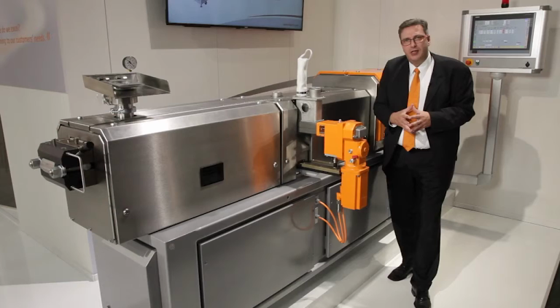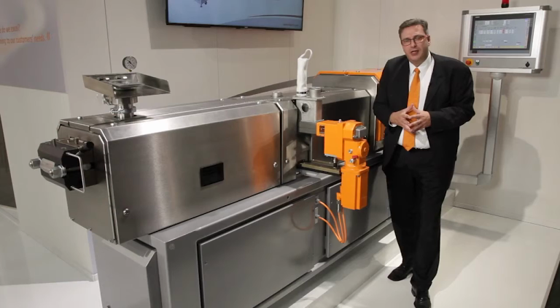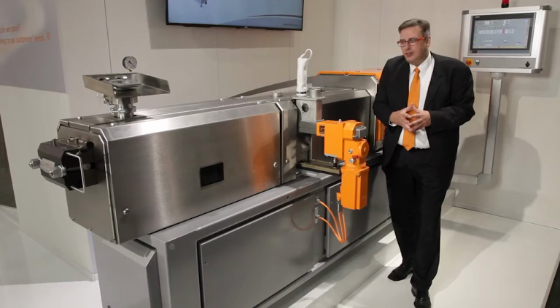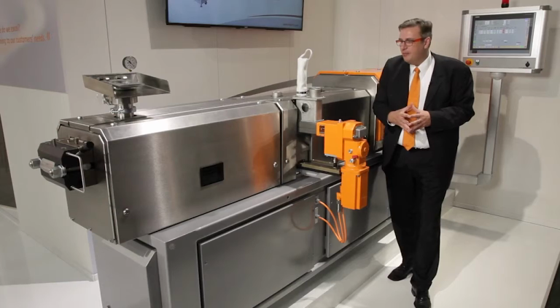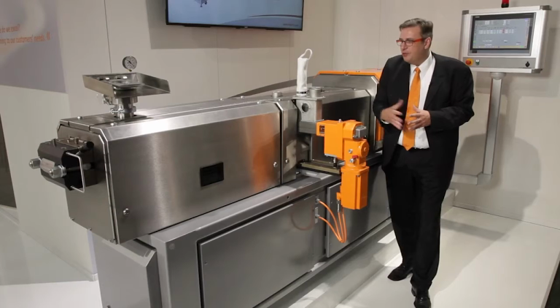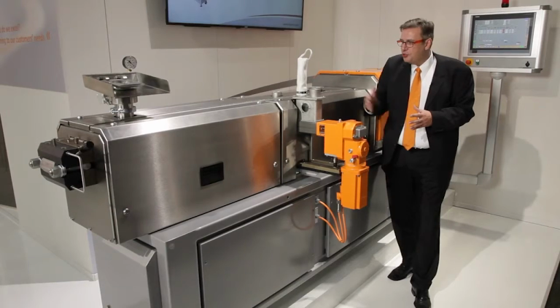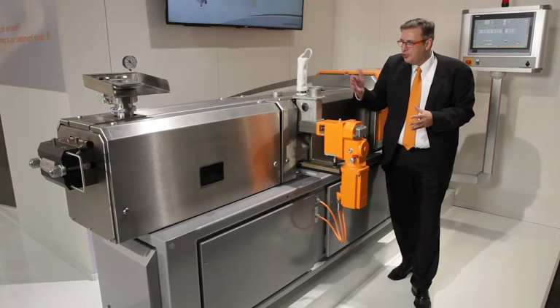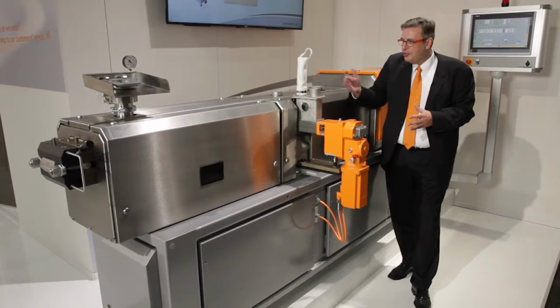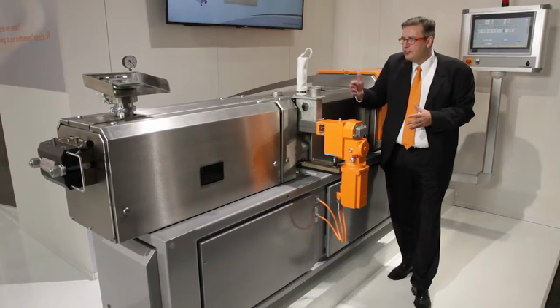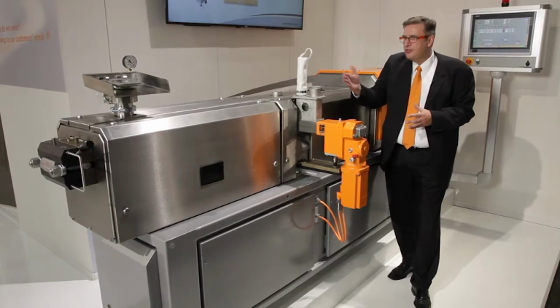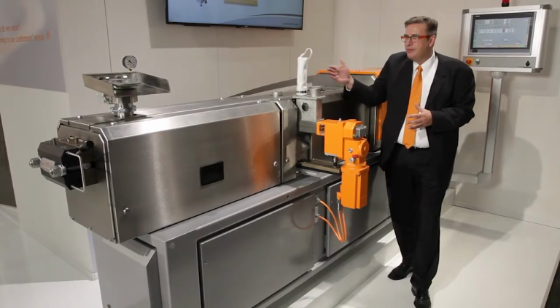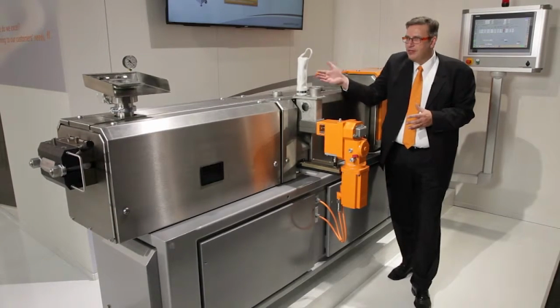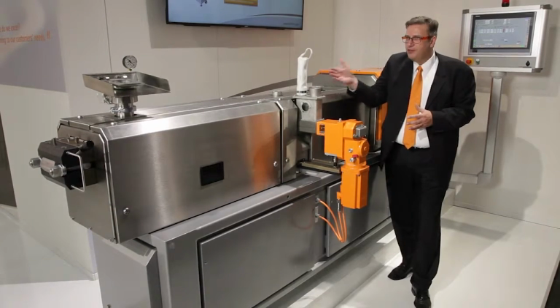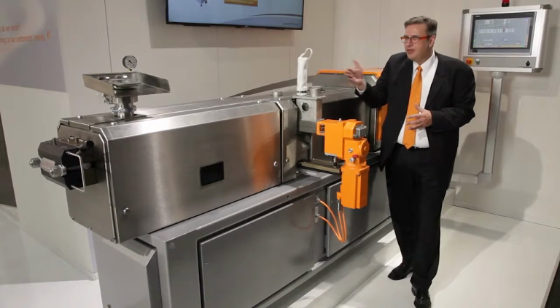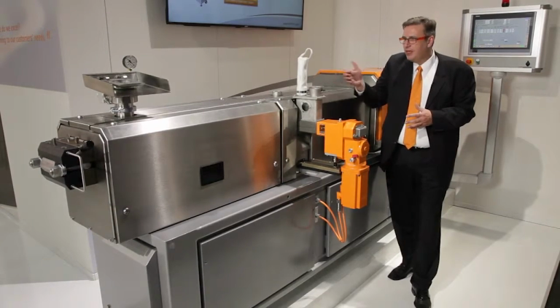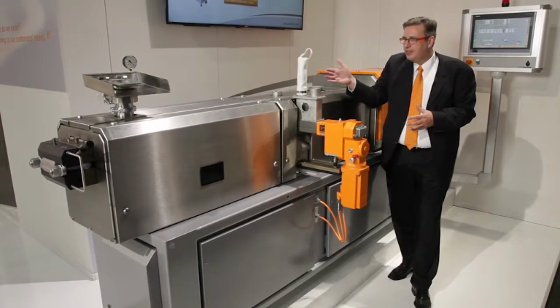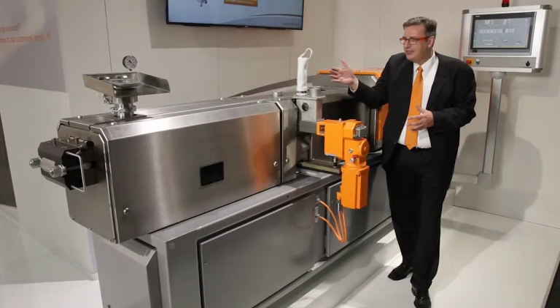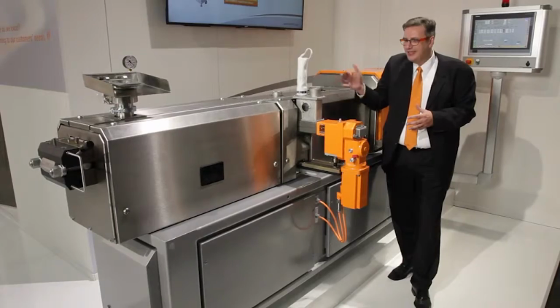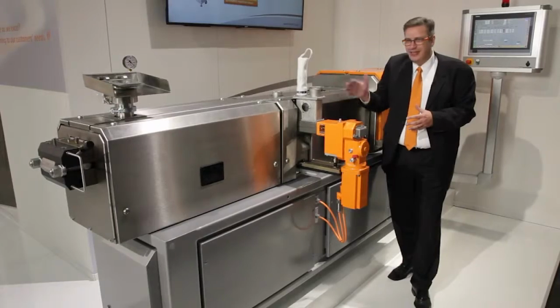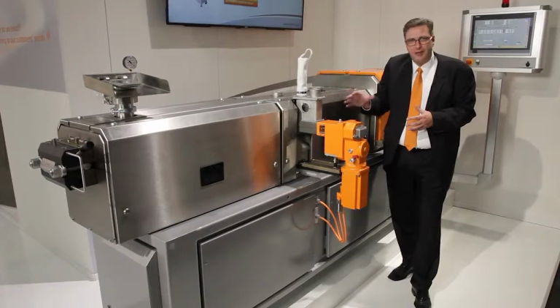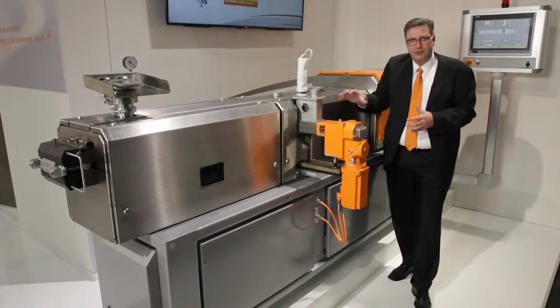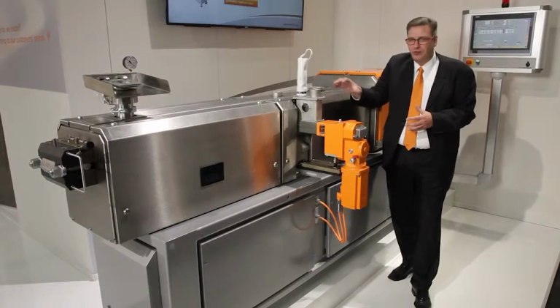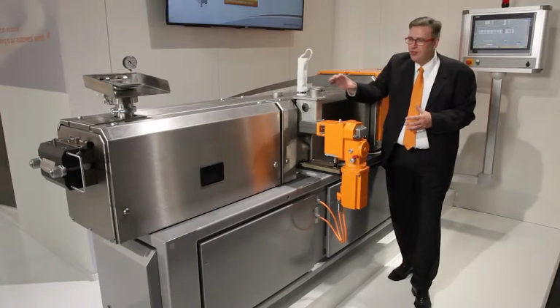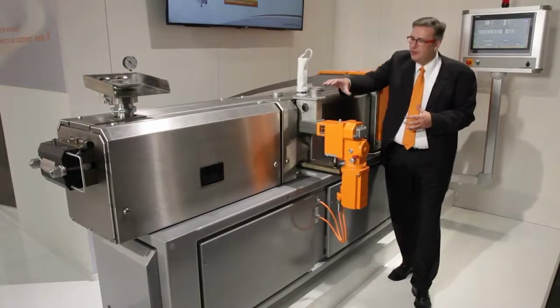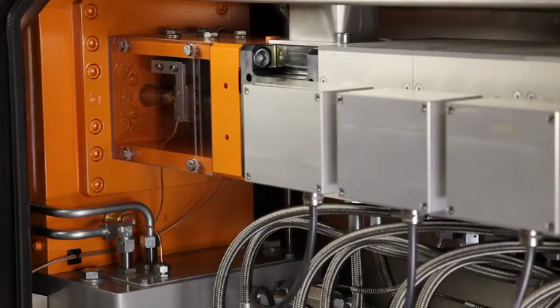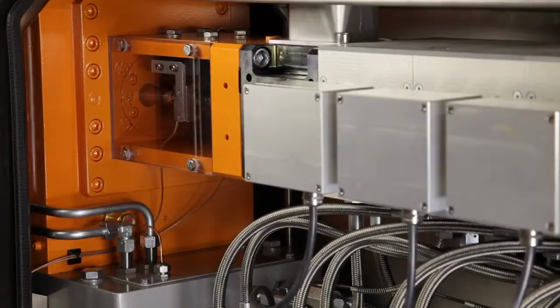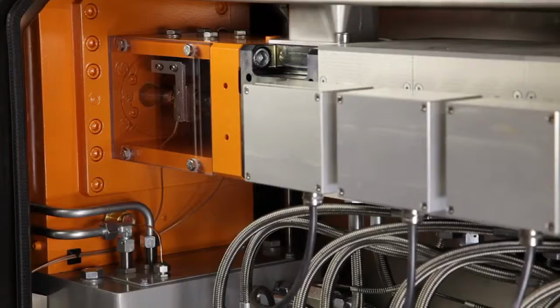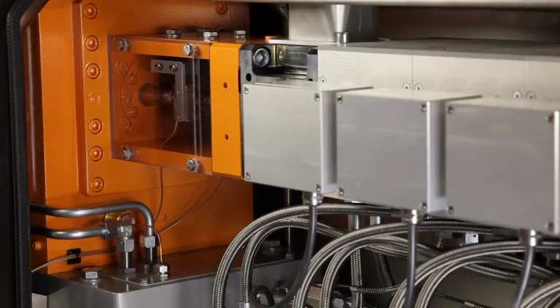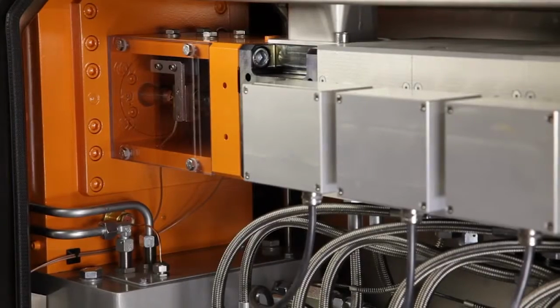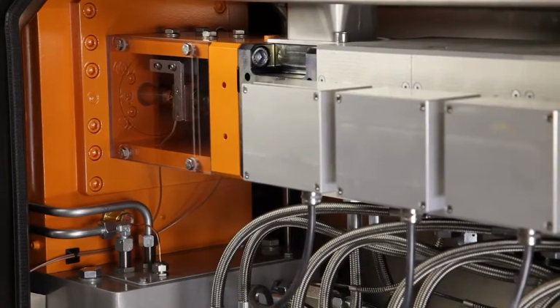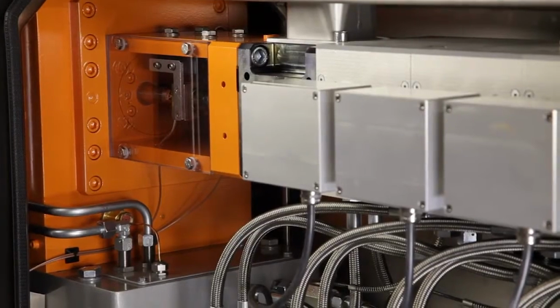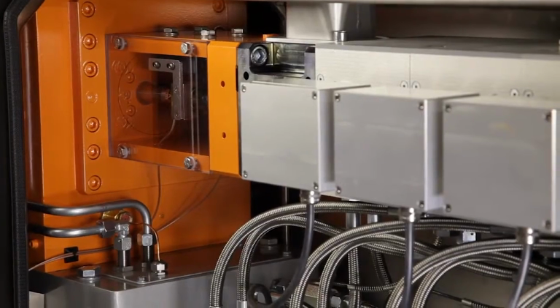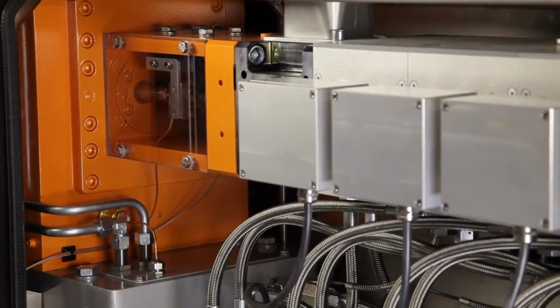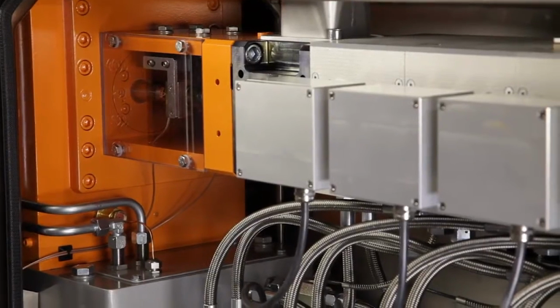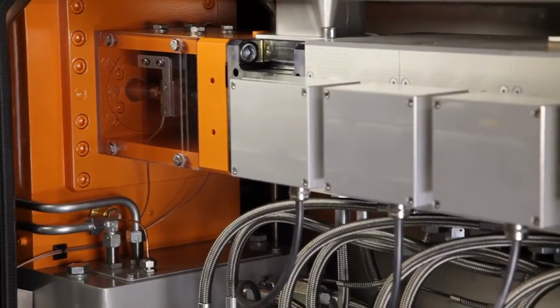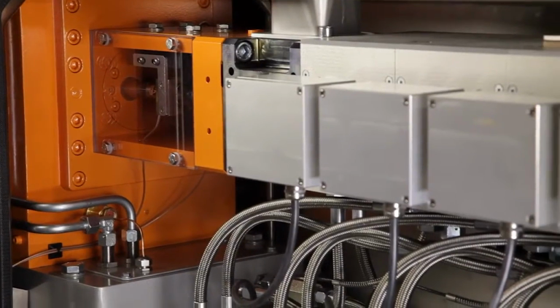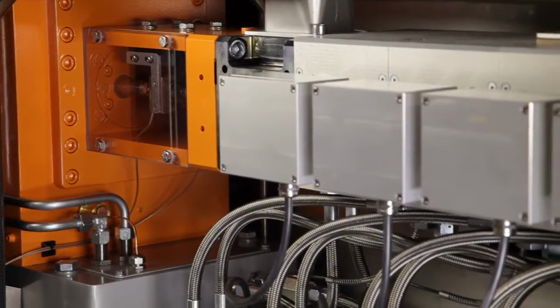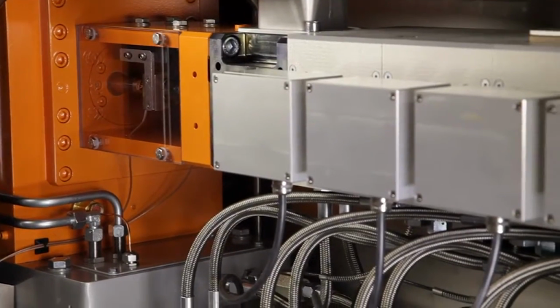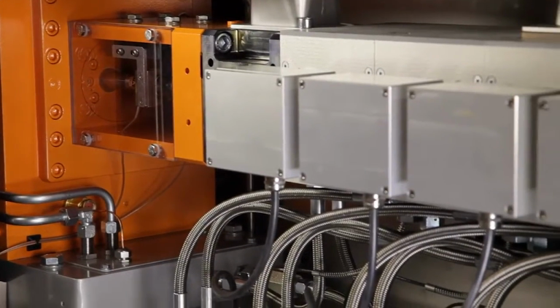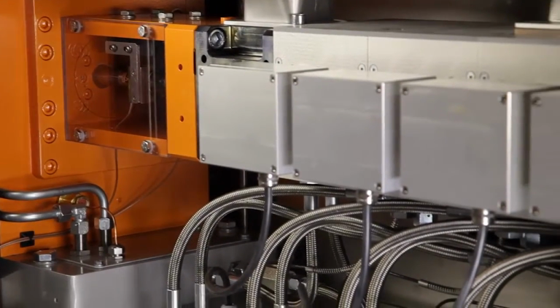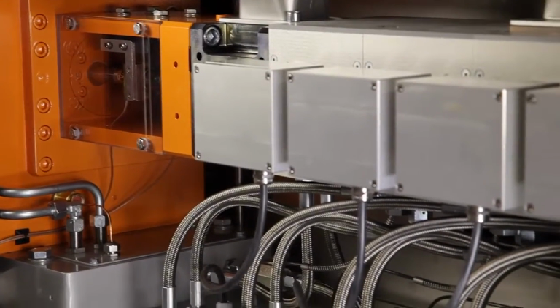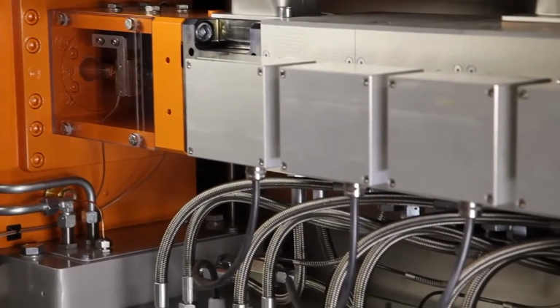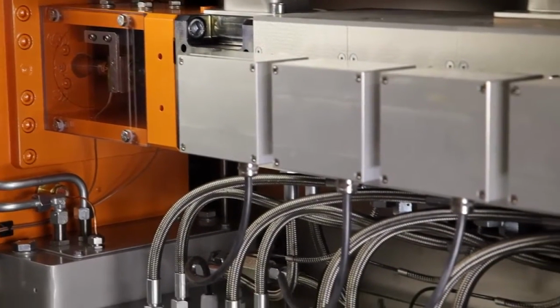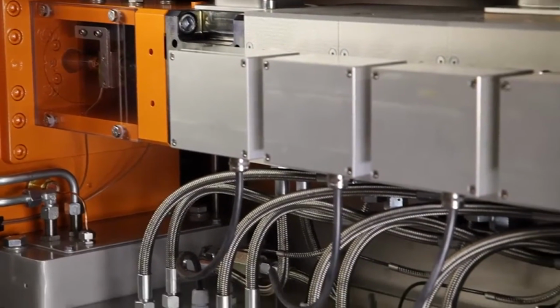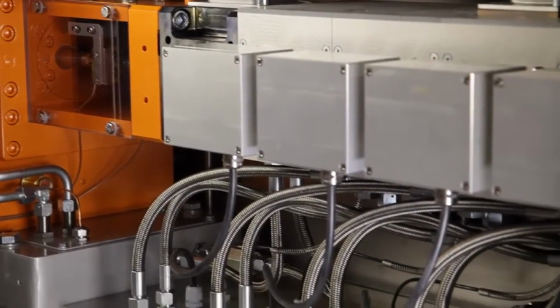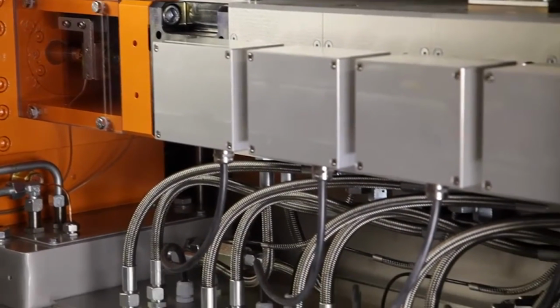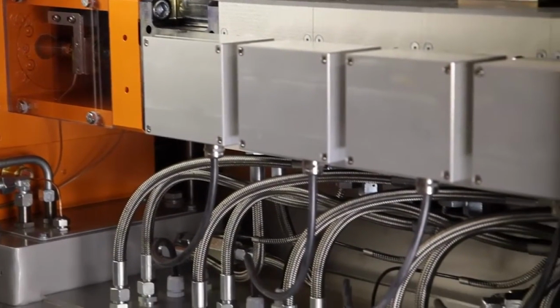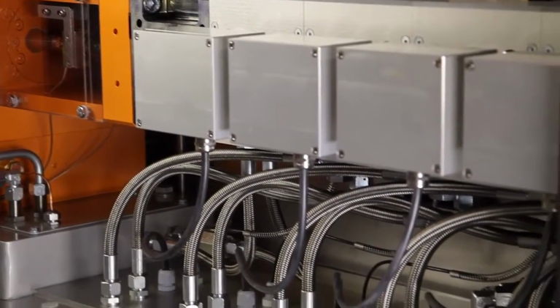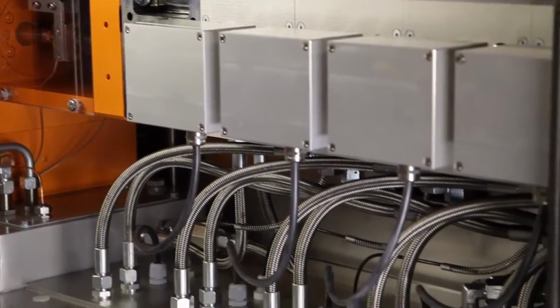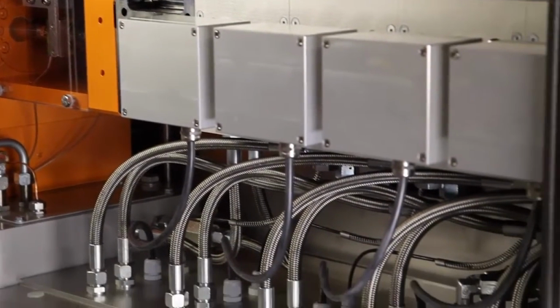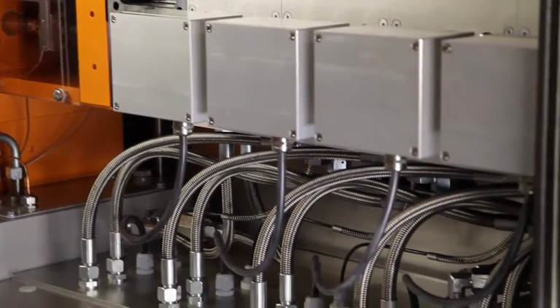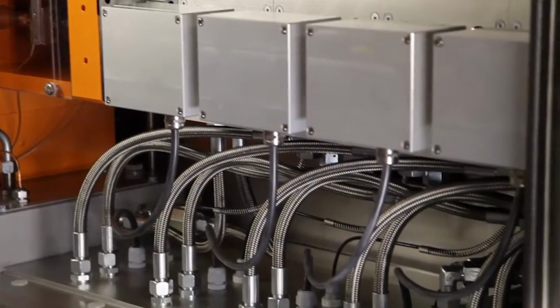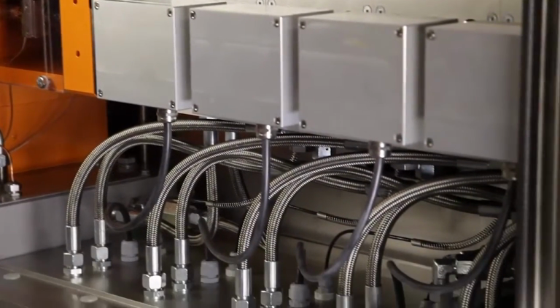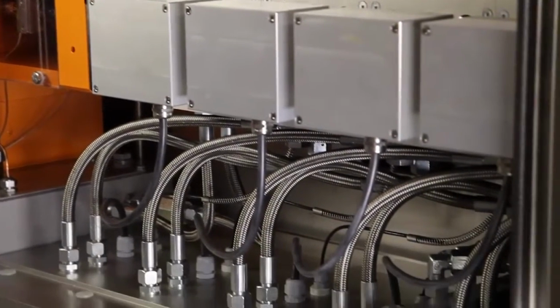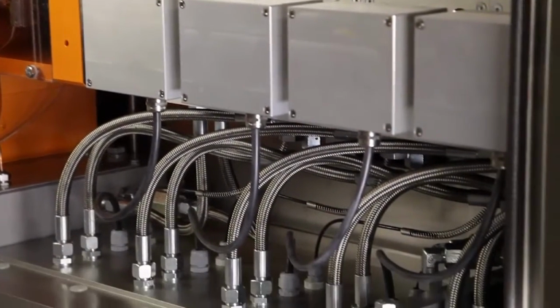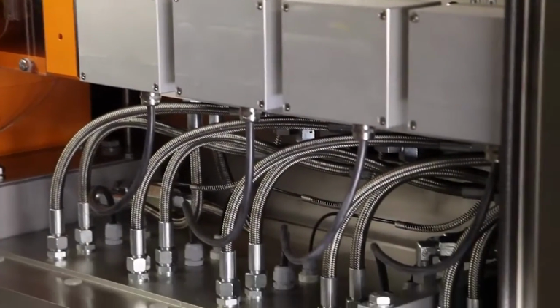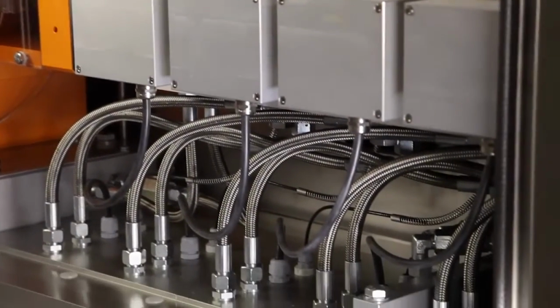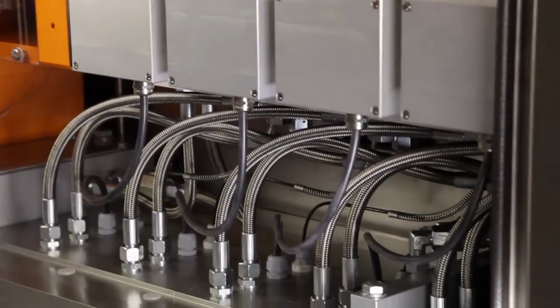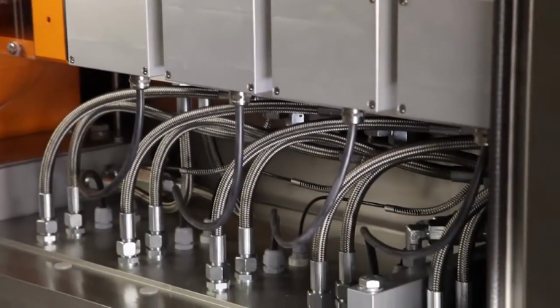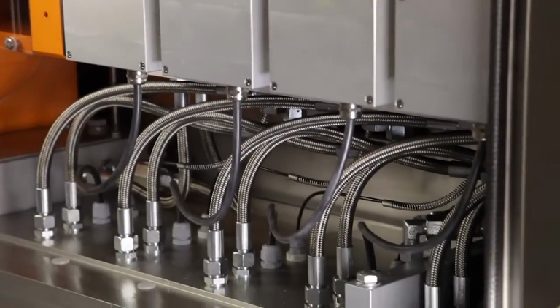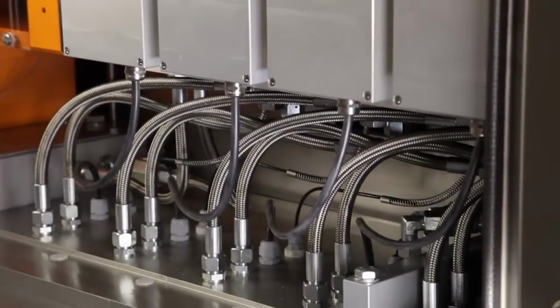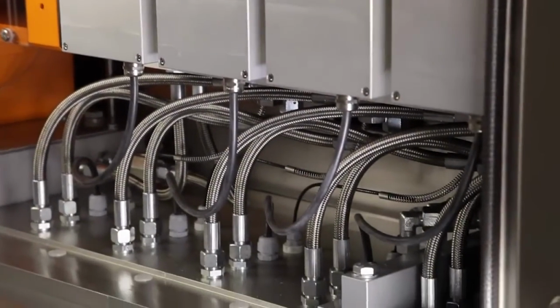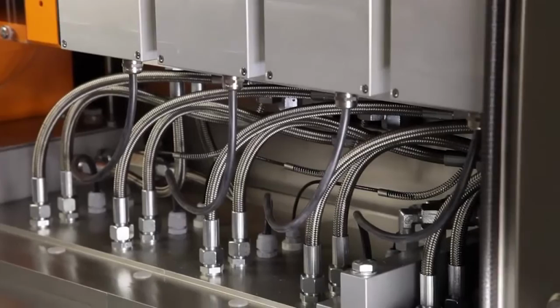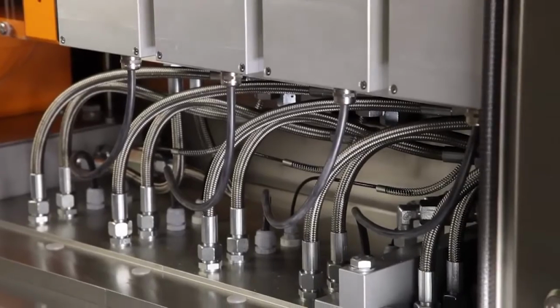The machine is symmetrically set up so that you can change the operation sides to whatever is needed in your locality.